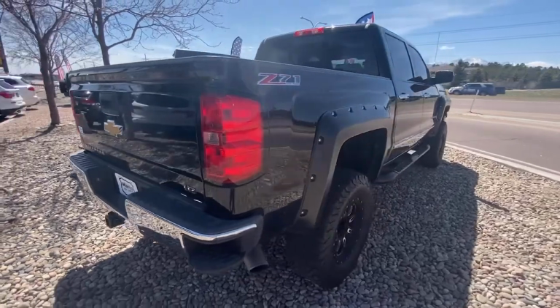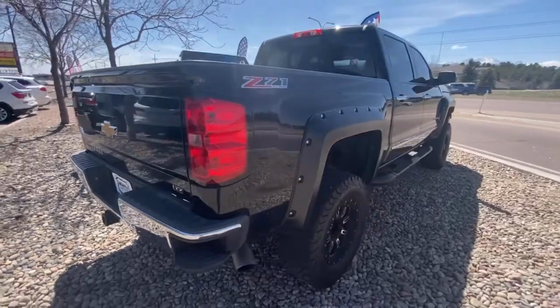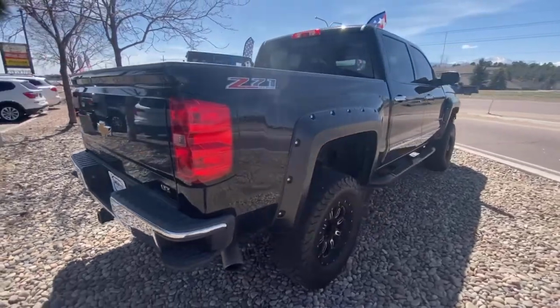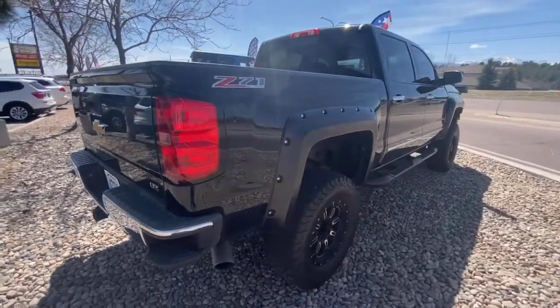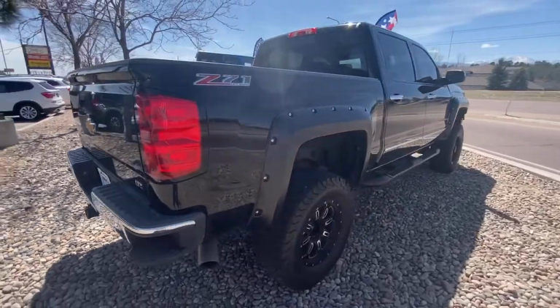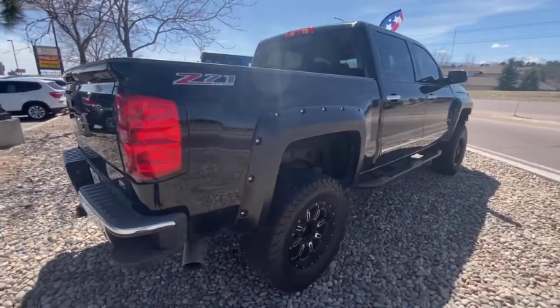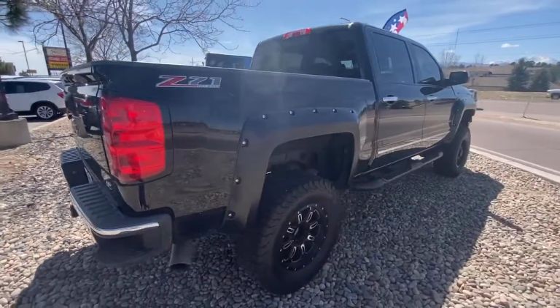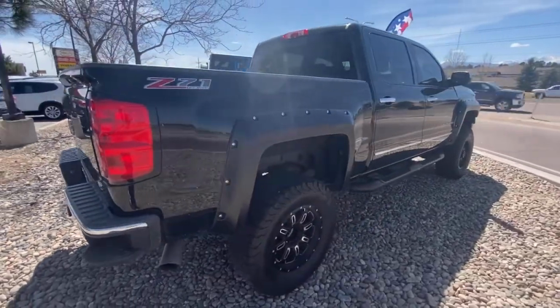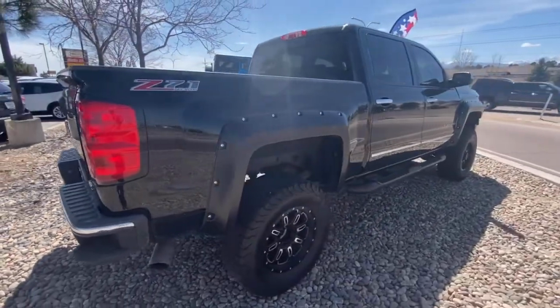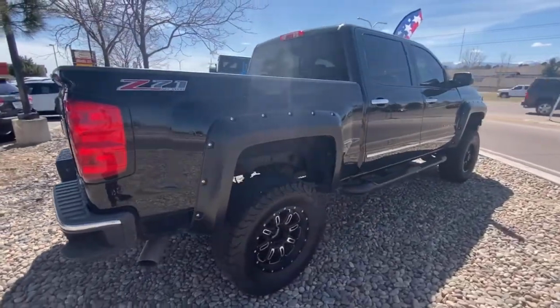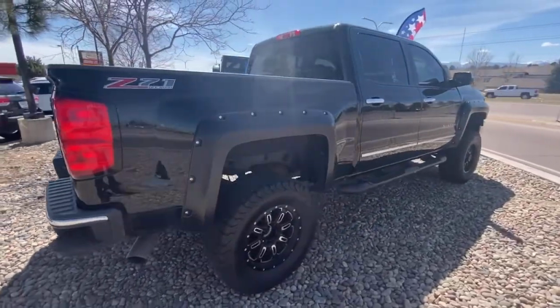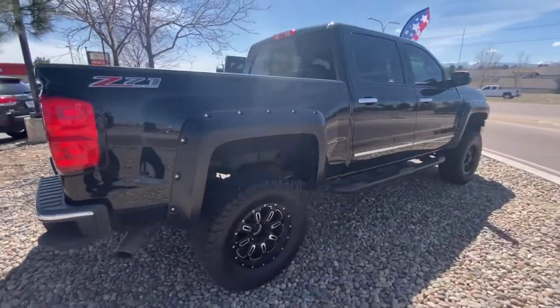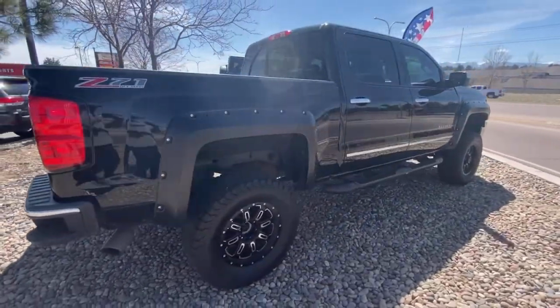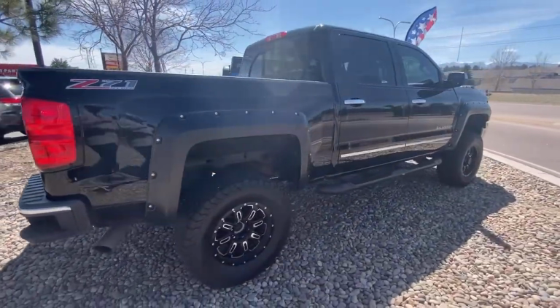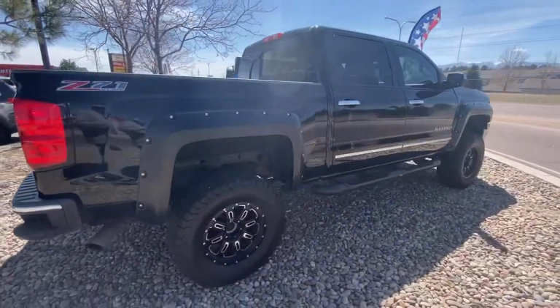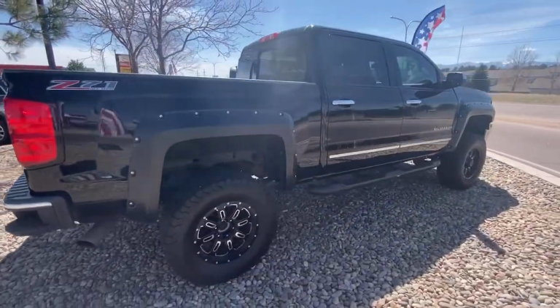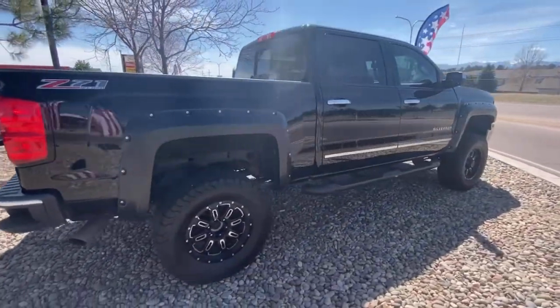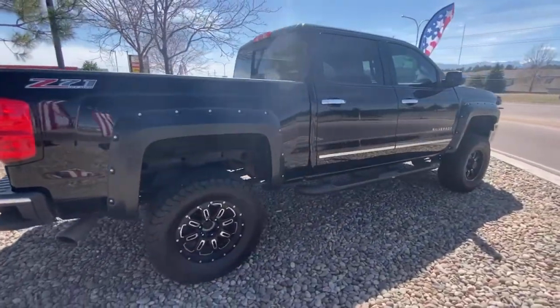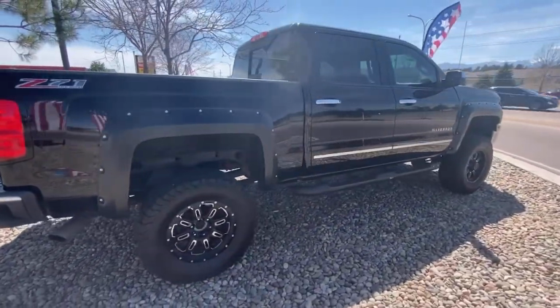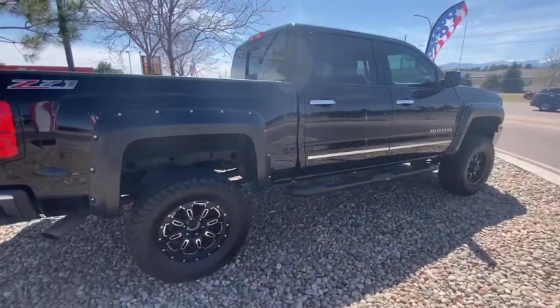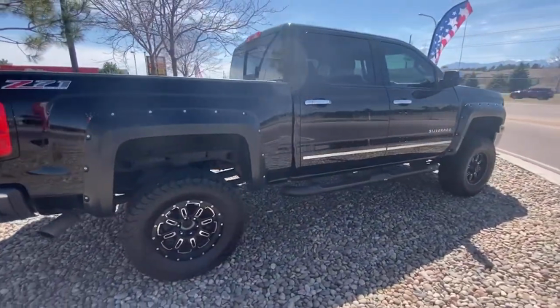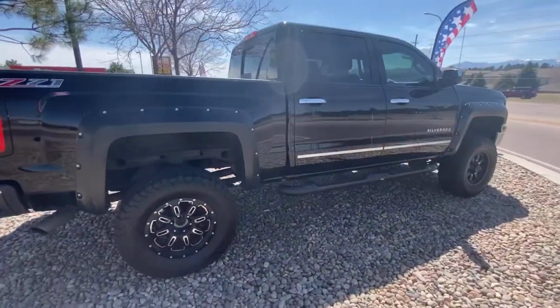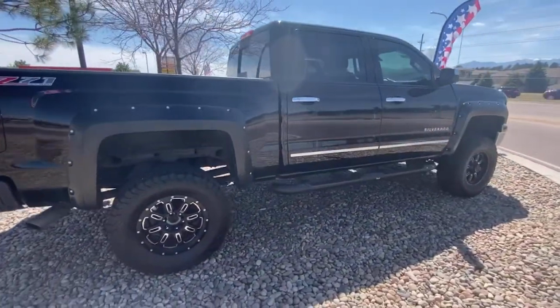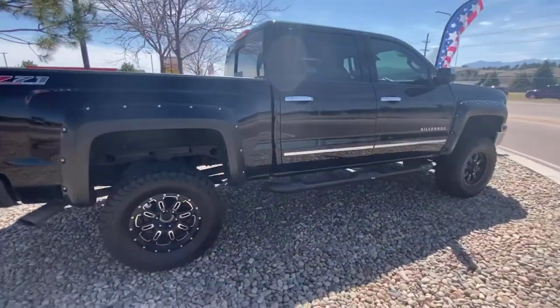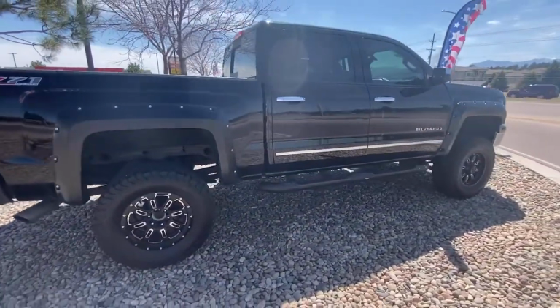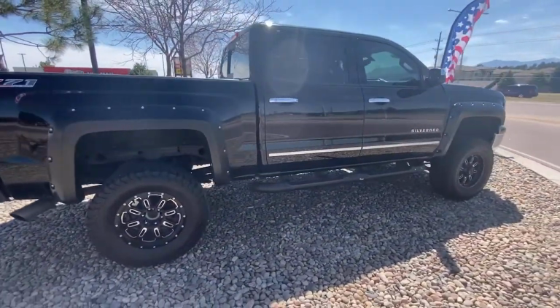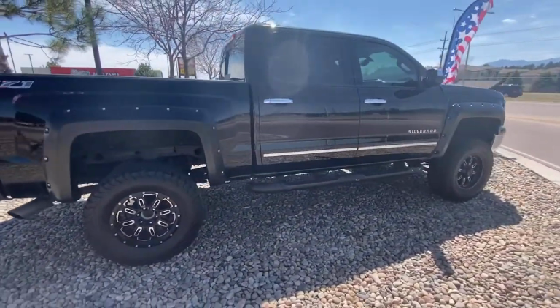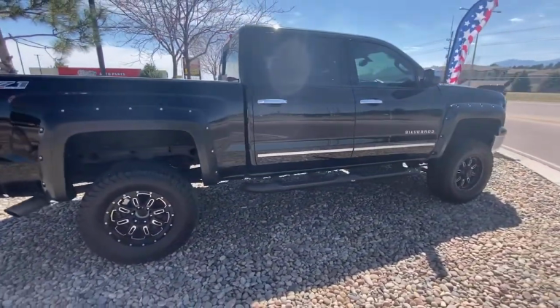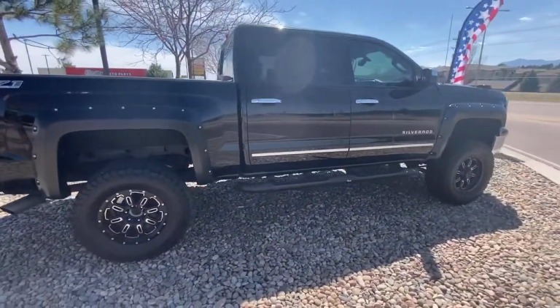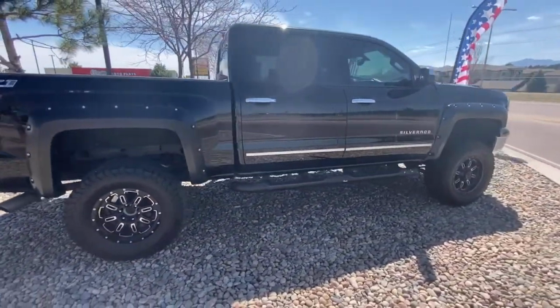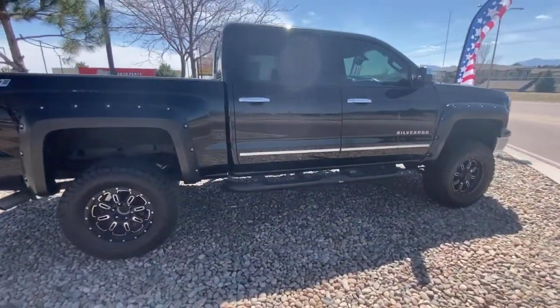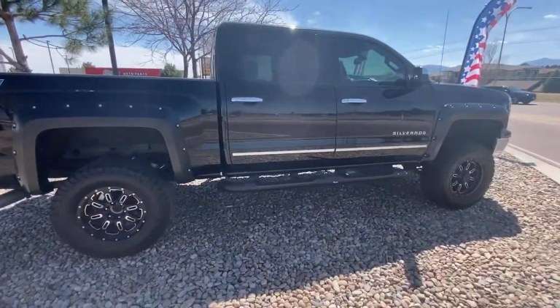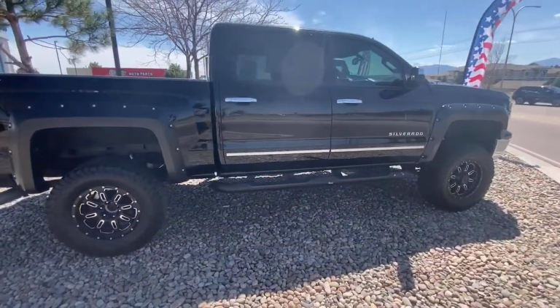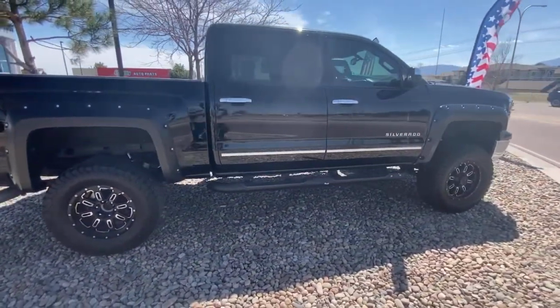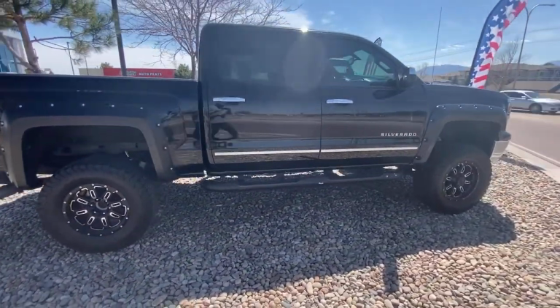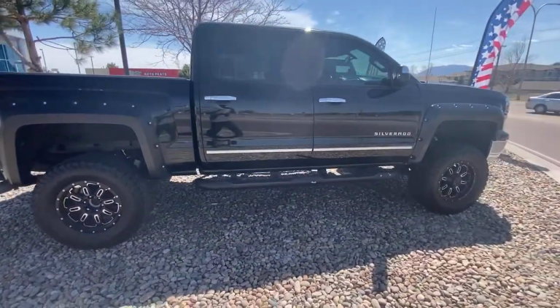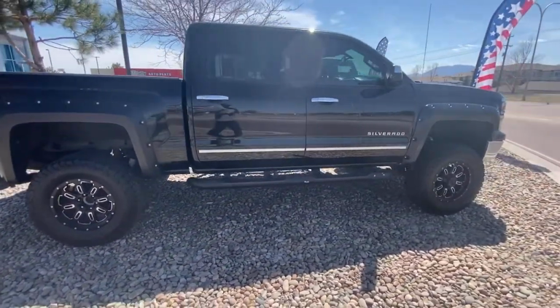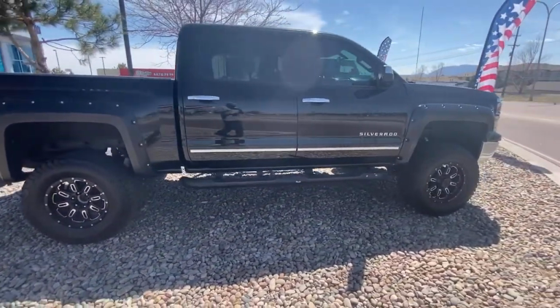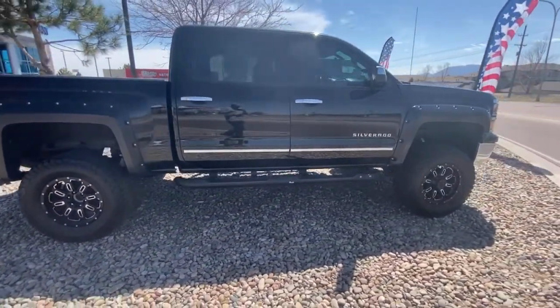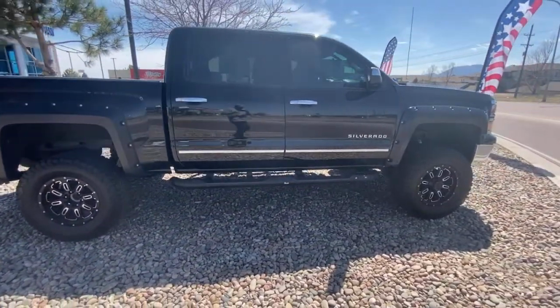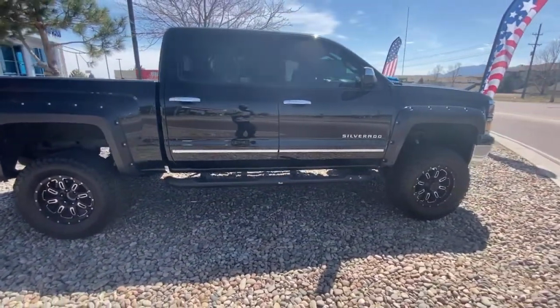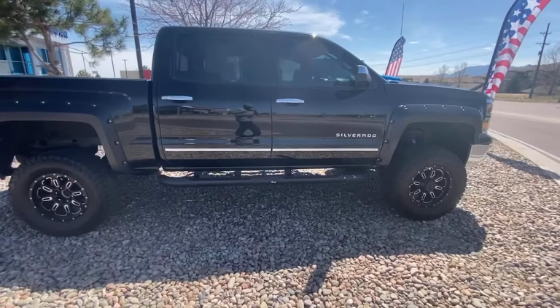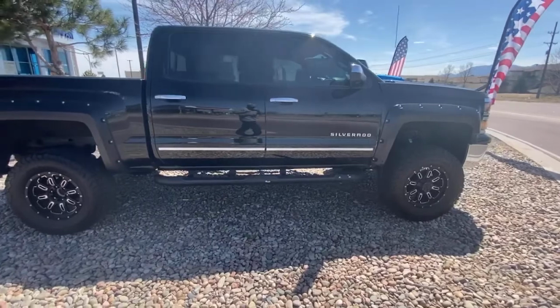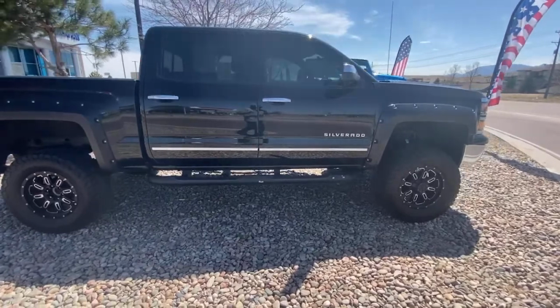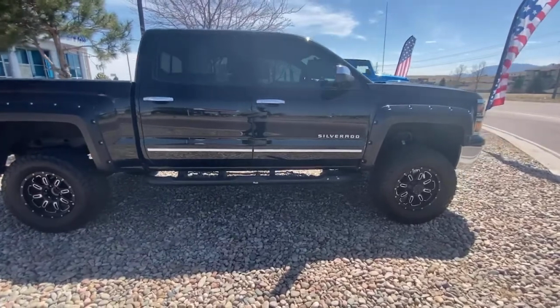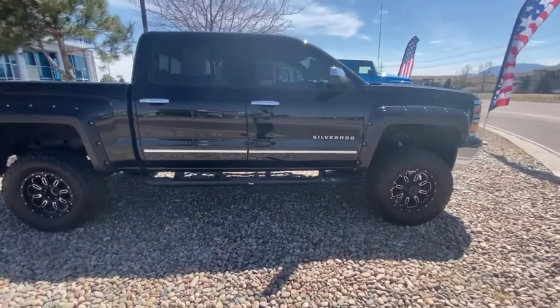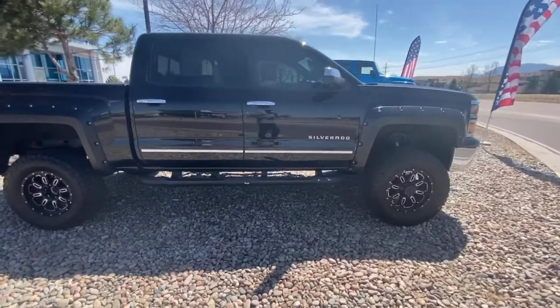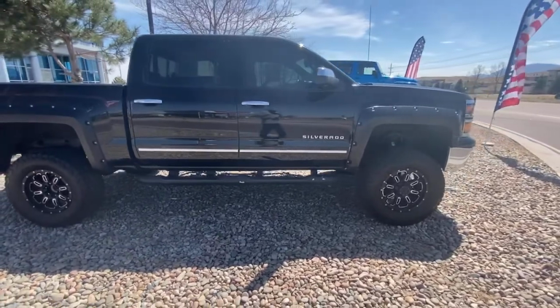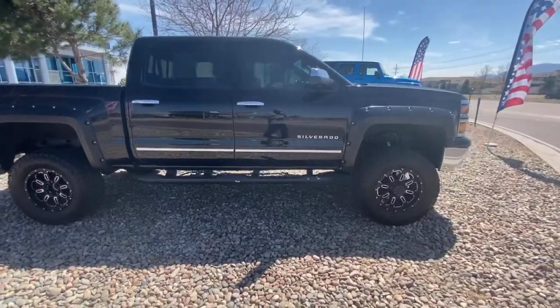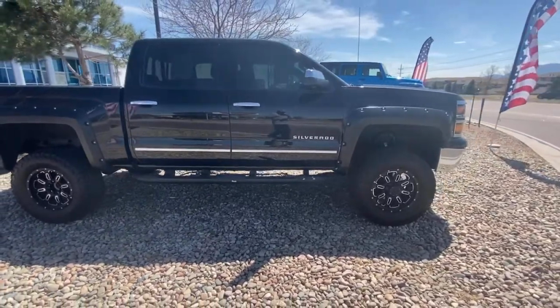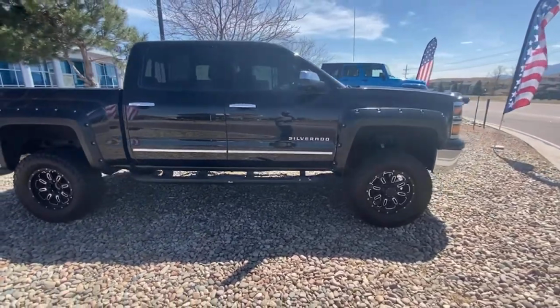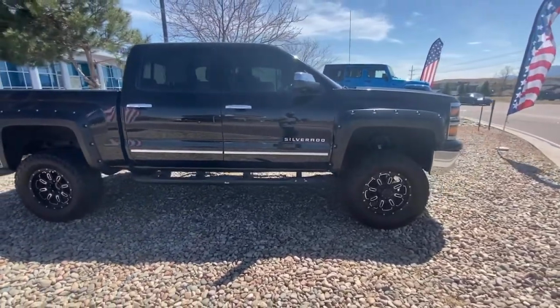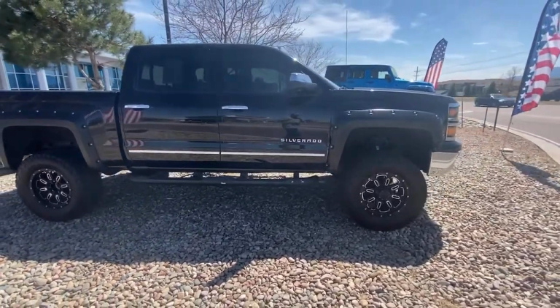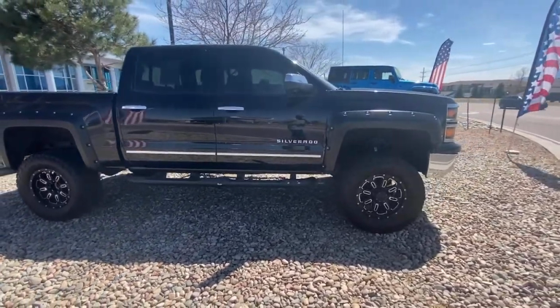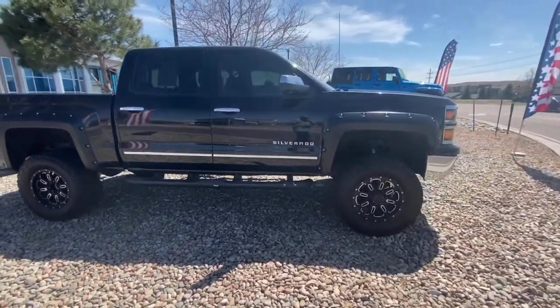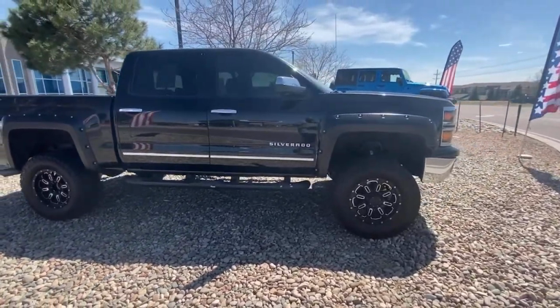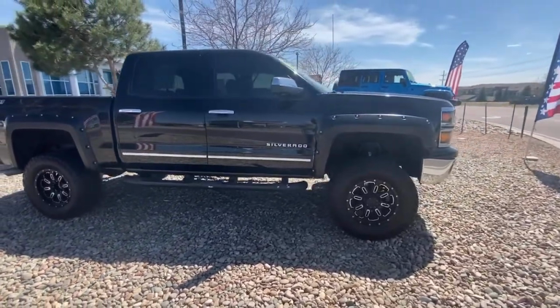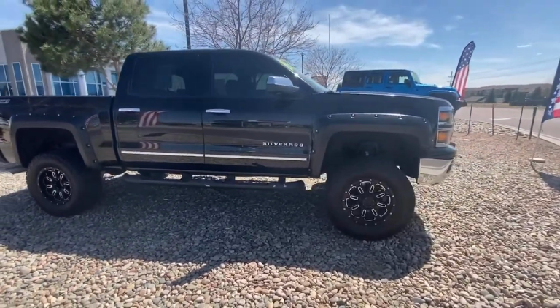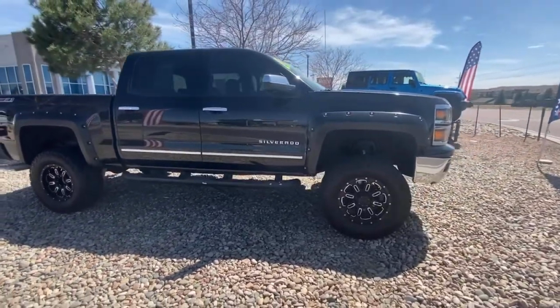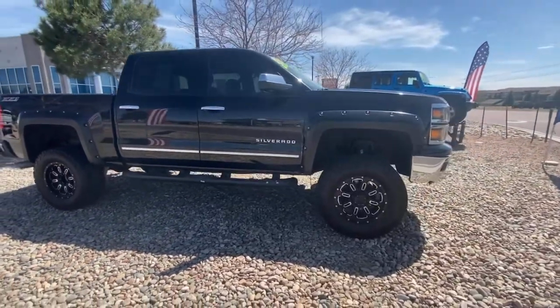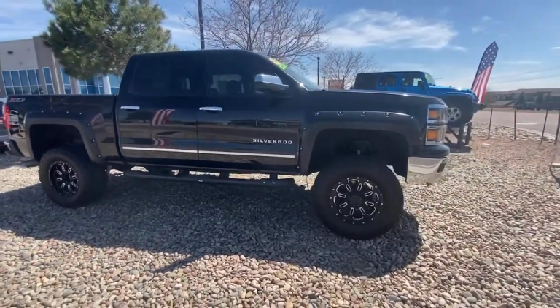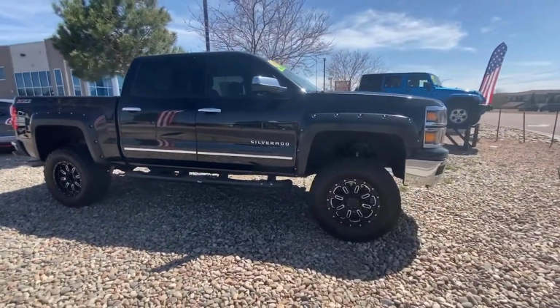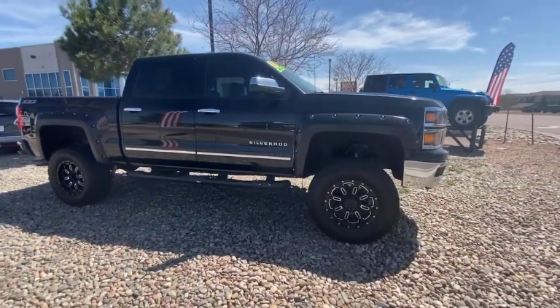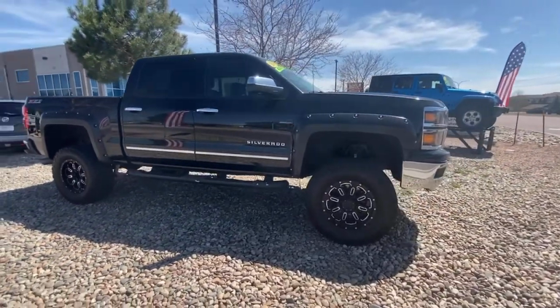Bluetooth, leather seats. Work smart in the comfortable, connected Silverado 1500. Drive it today.